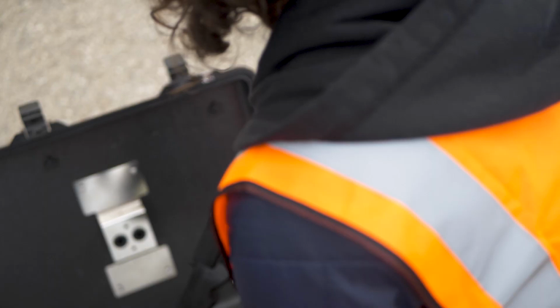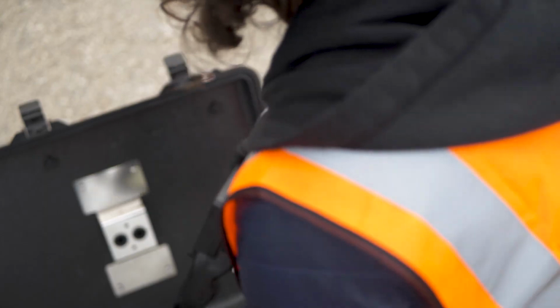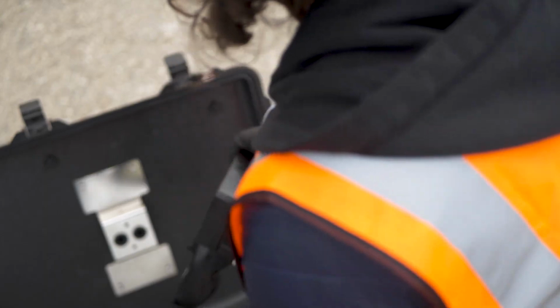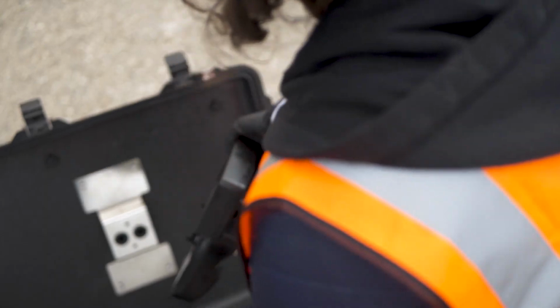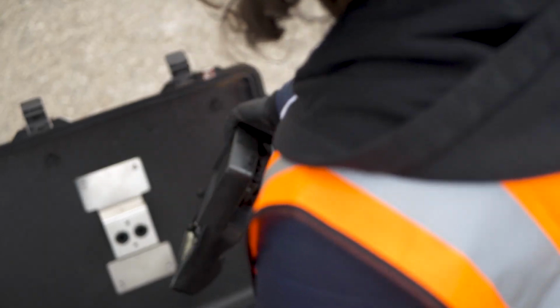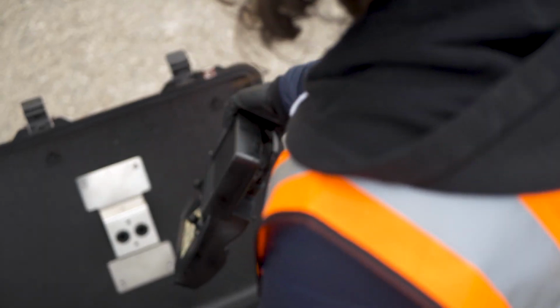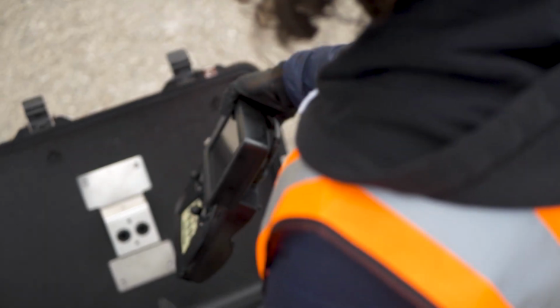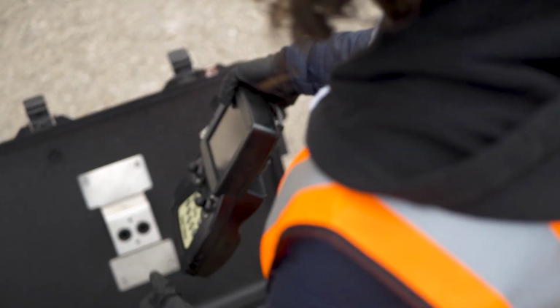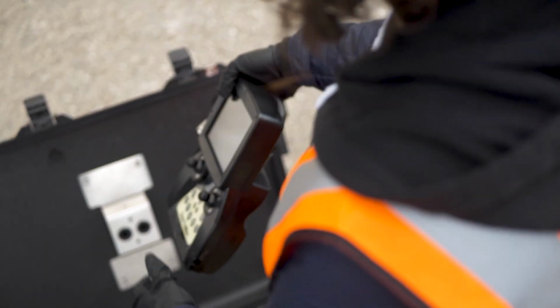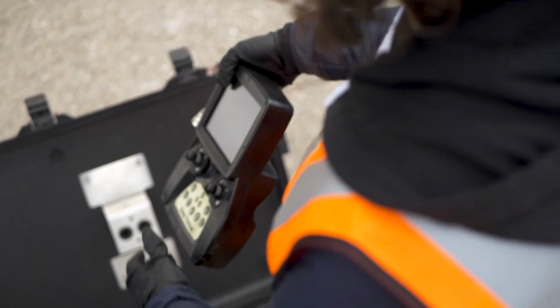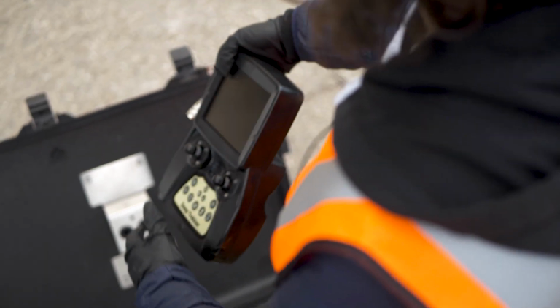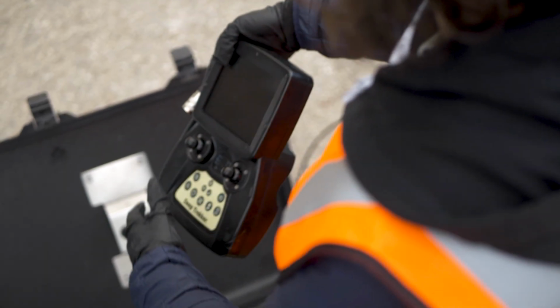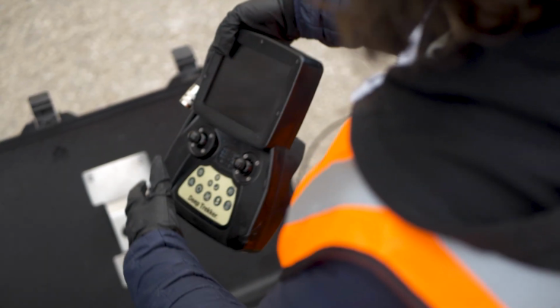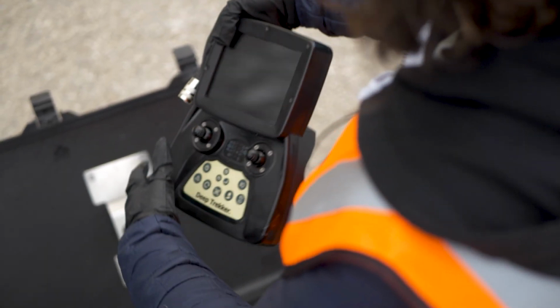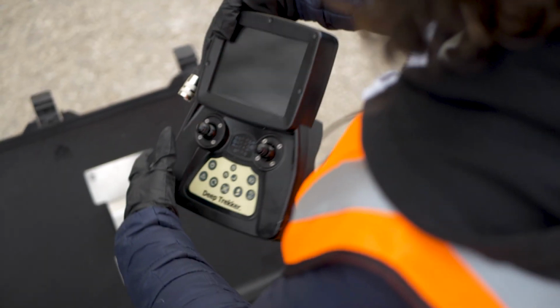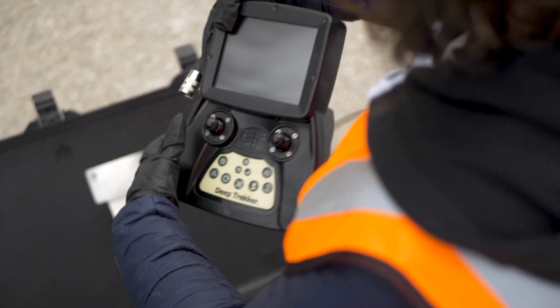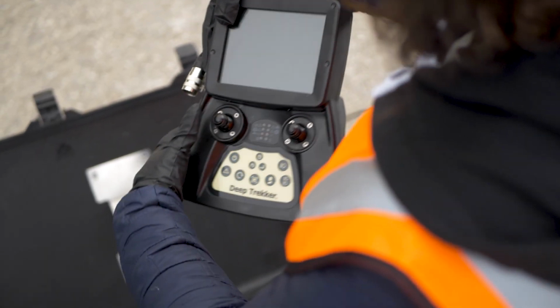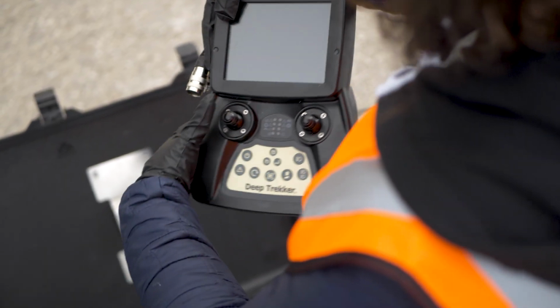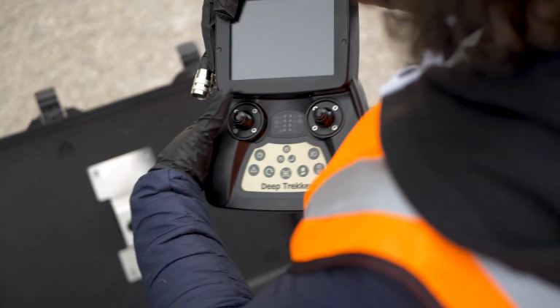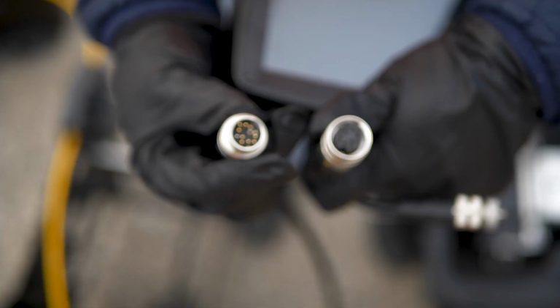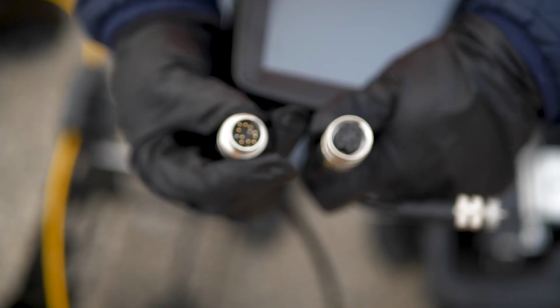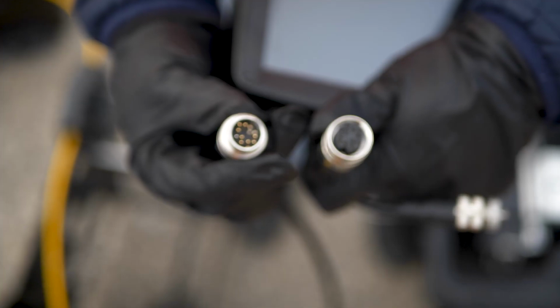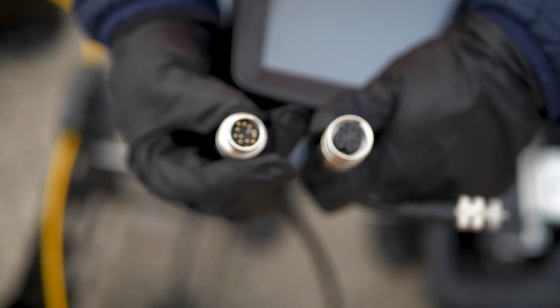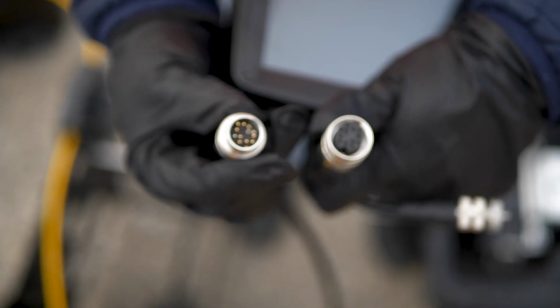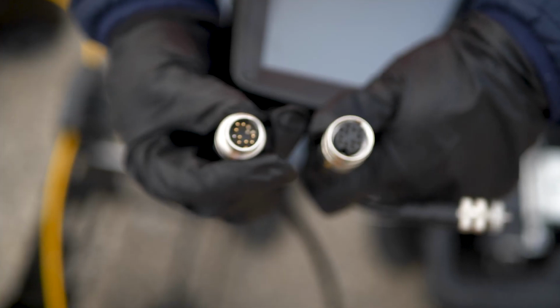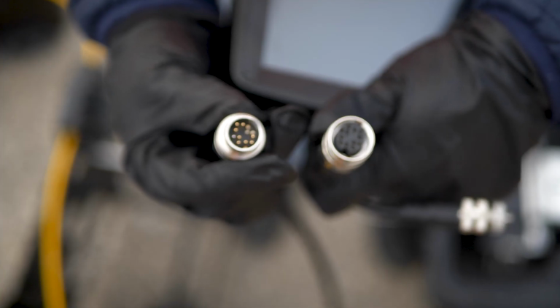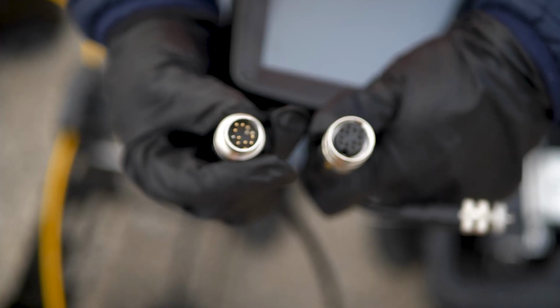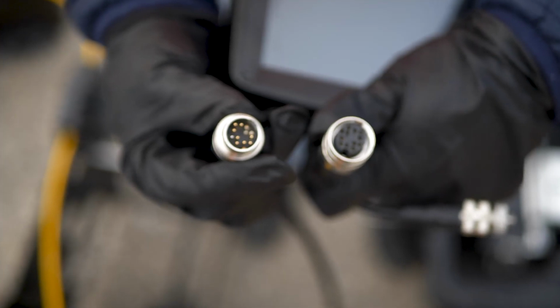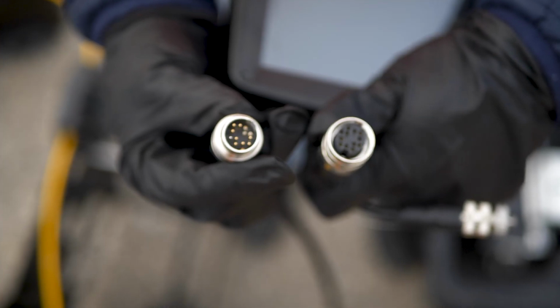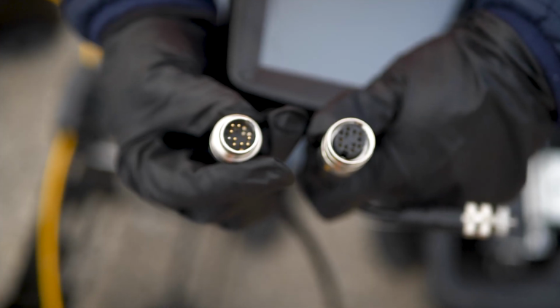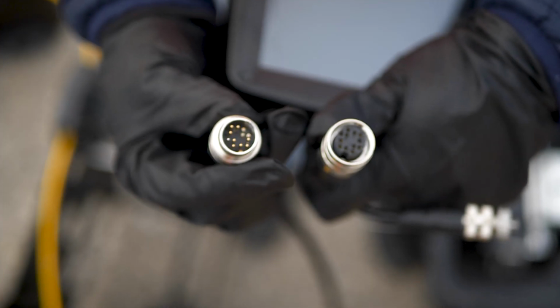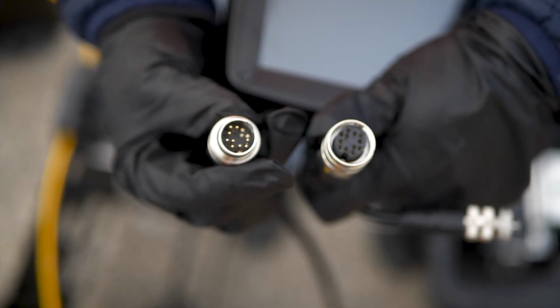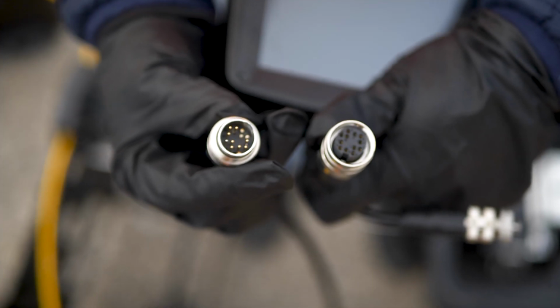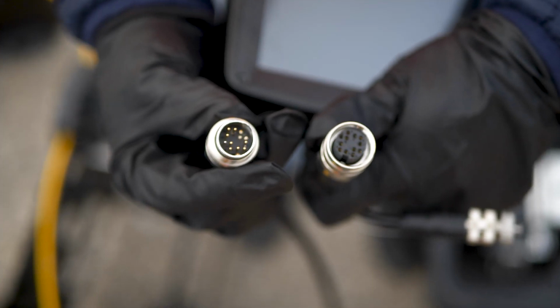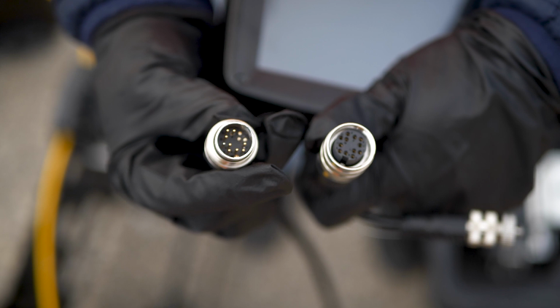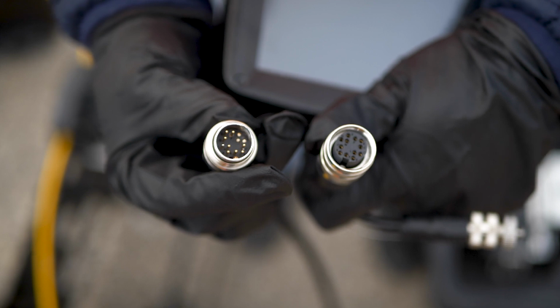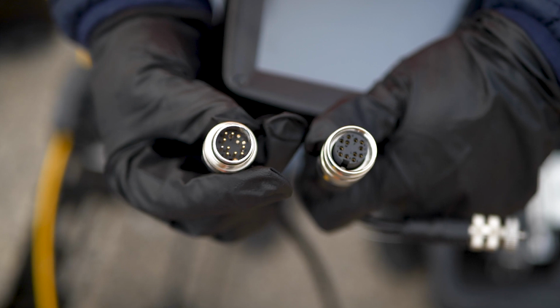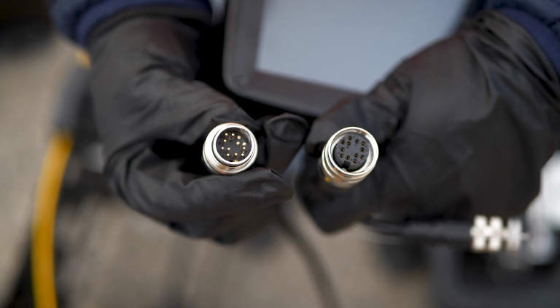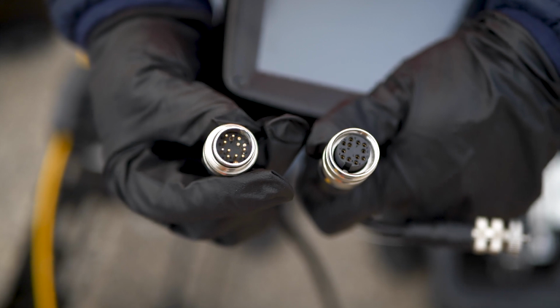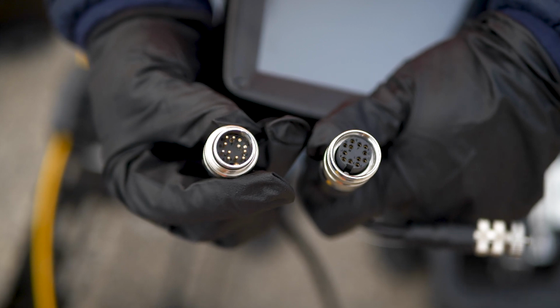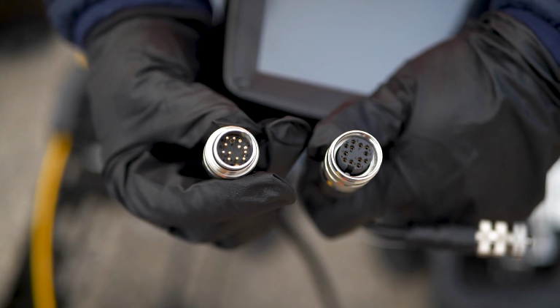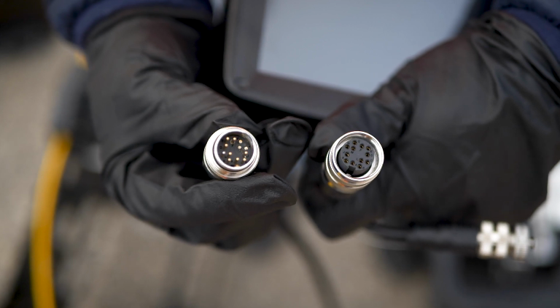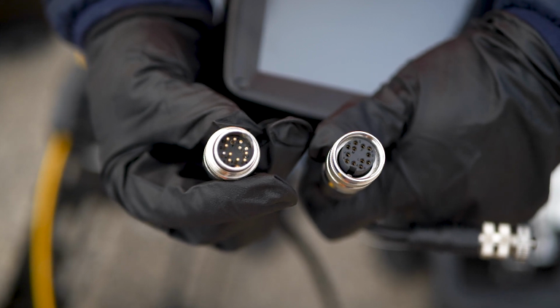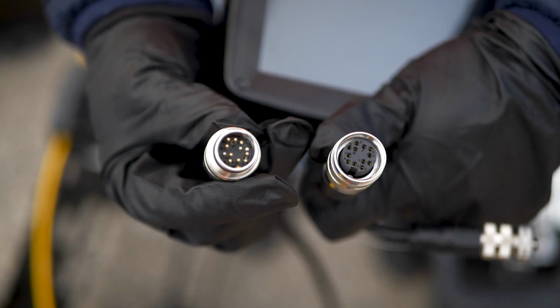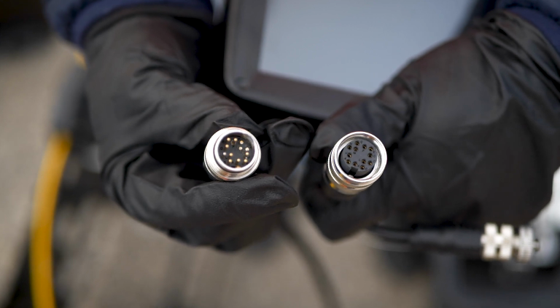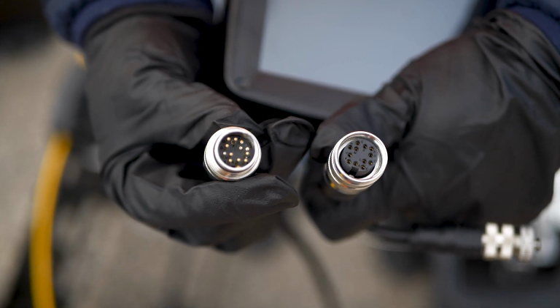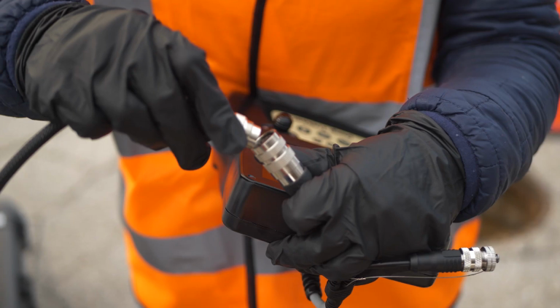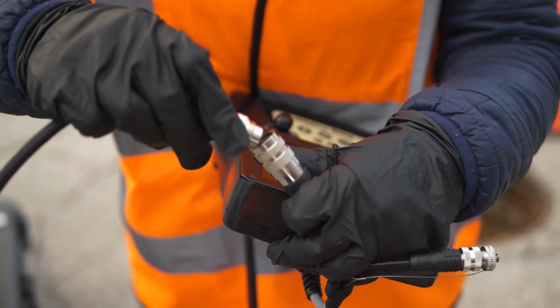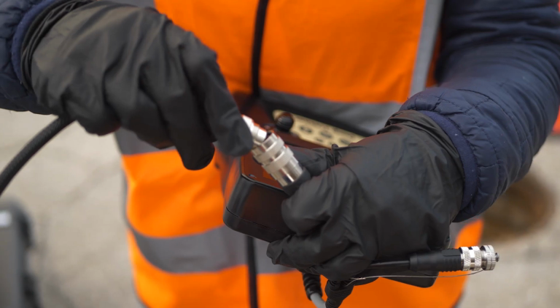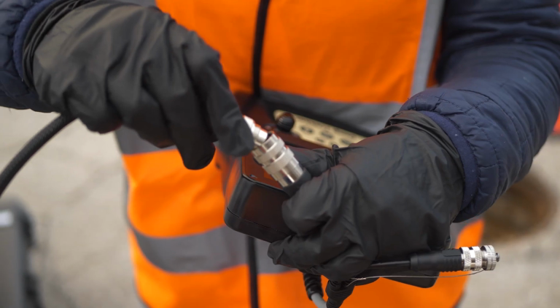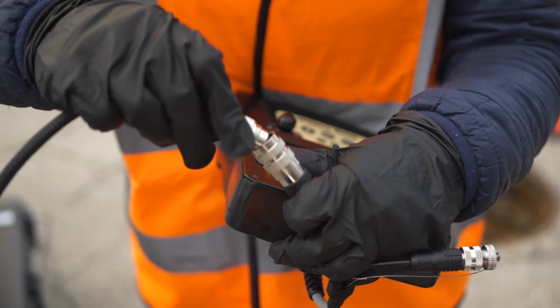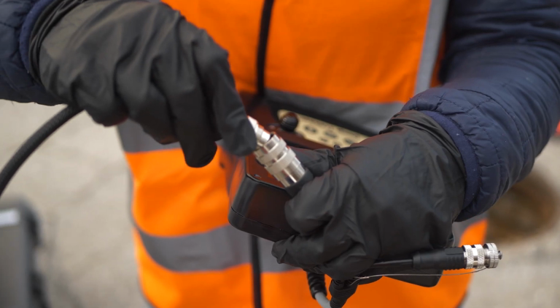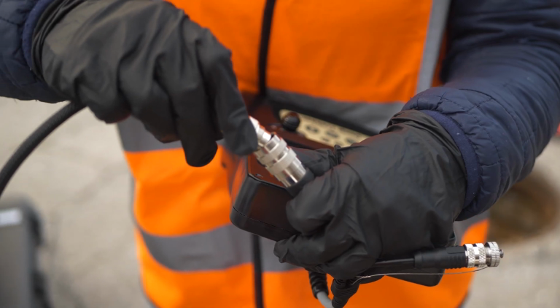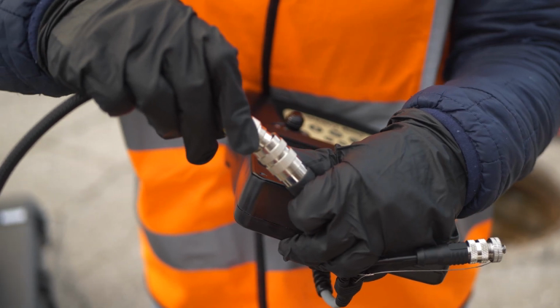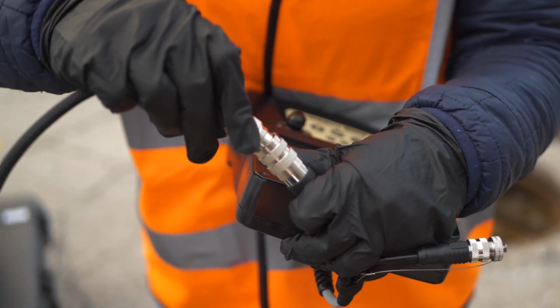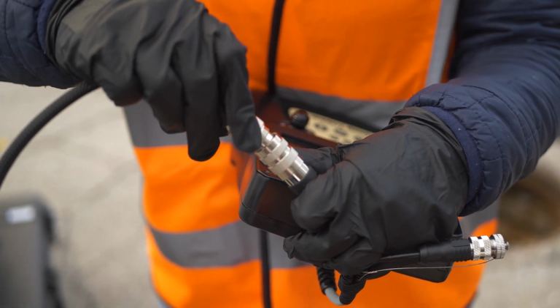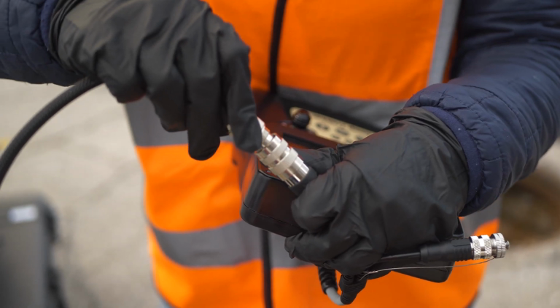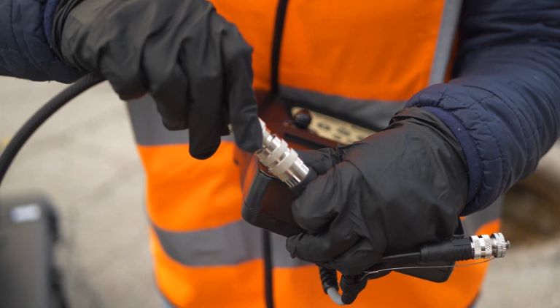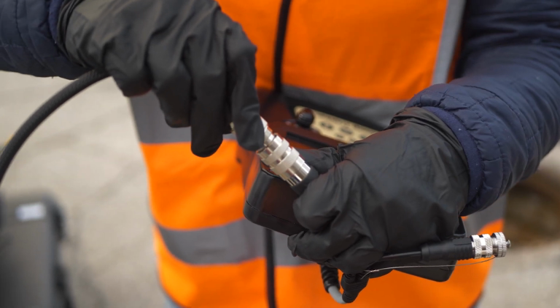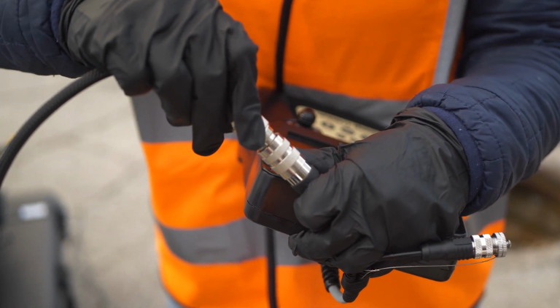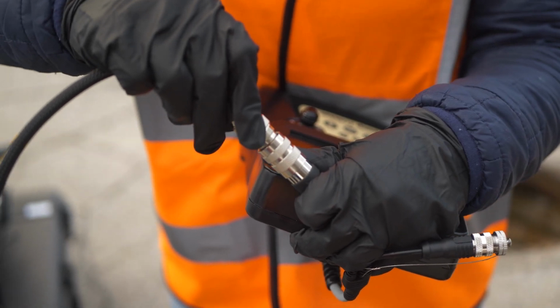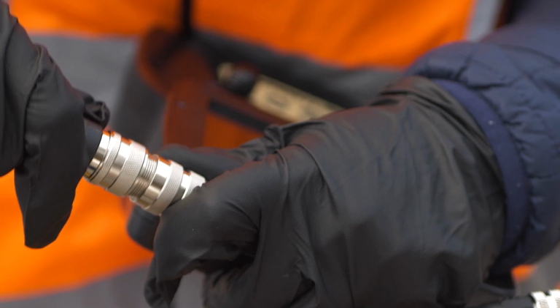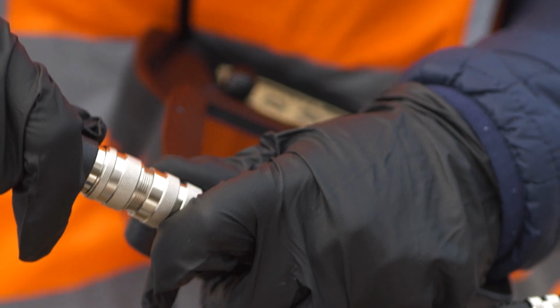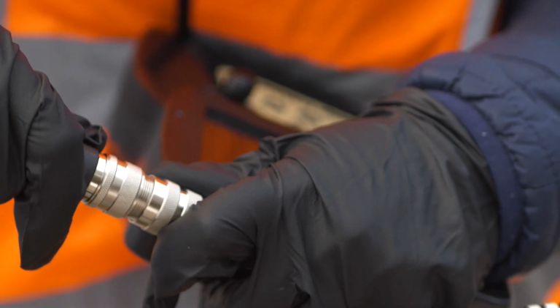Connect the controller to the cable connected to the tether management system. Identify the alignment key, then connect them by hand tightening them together.